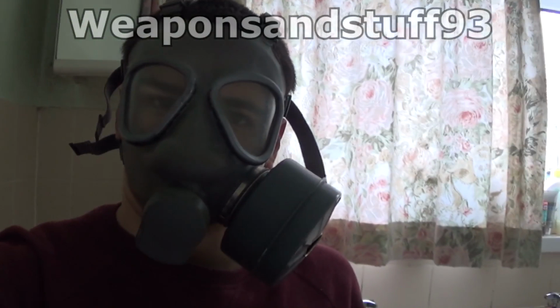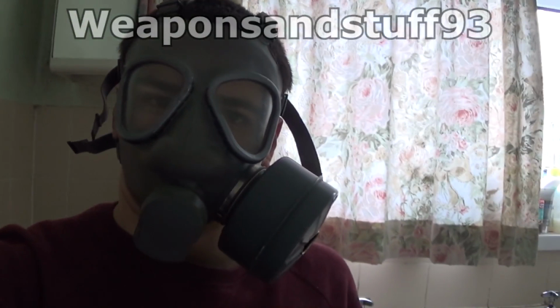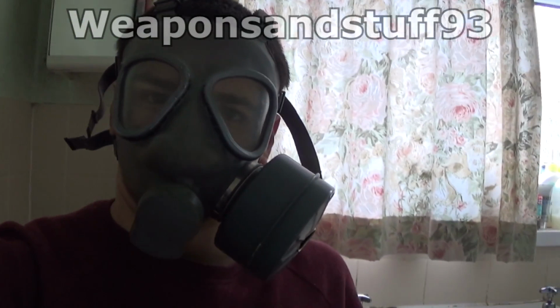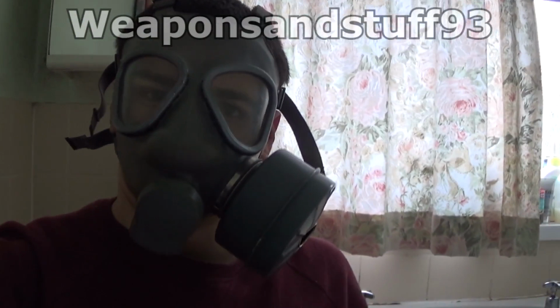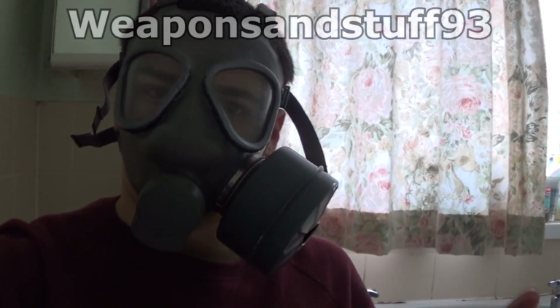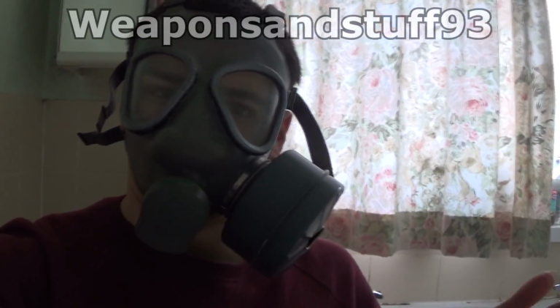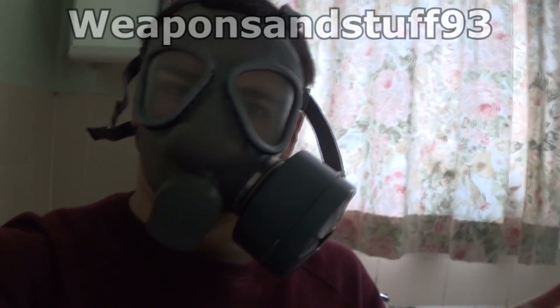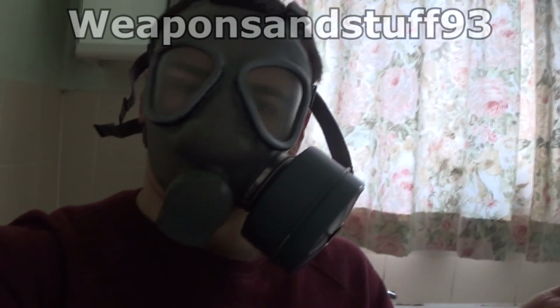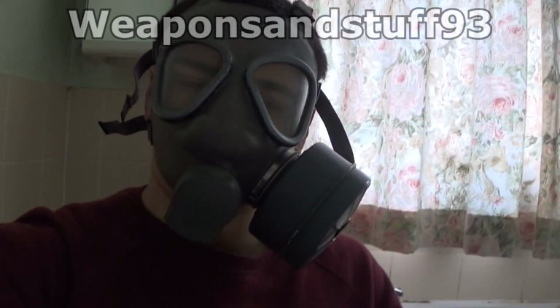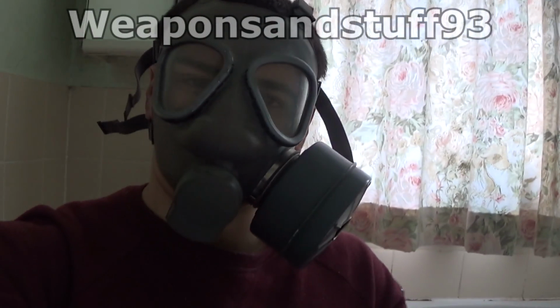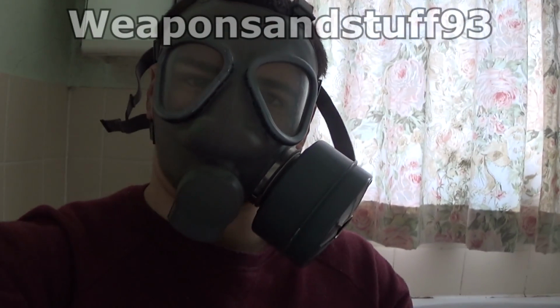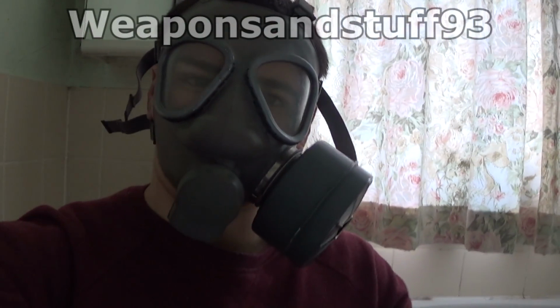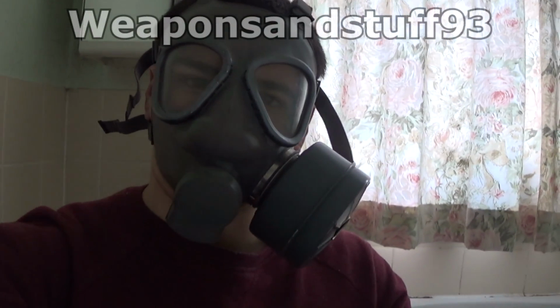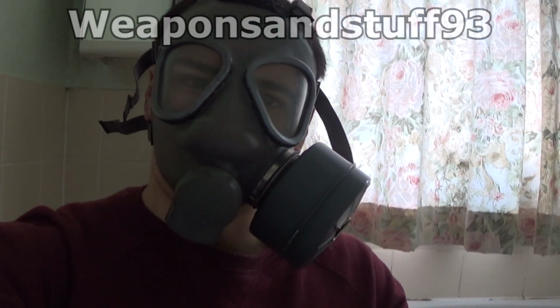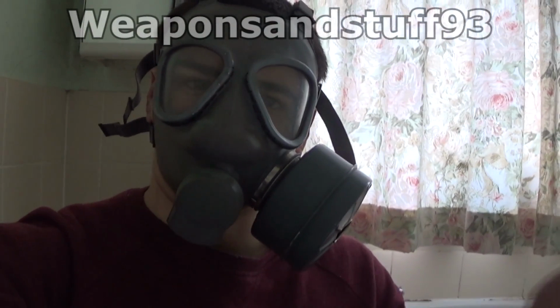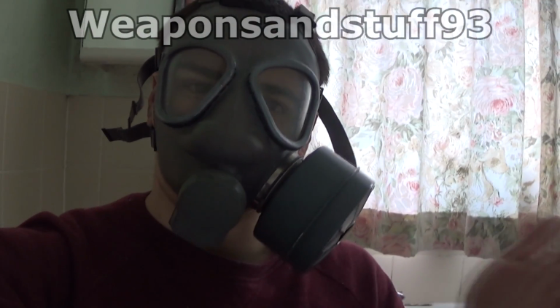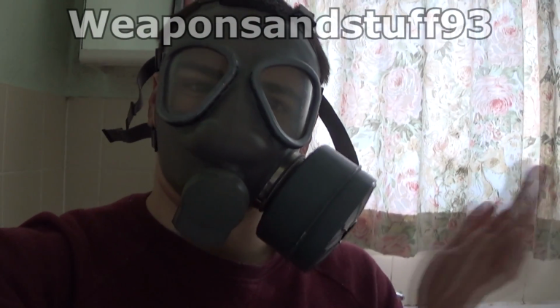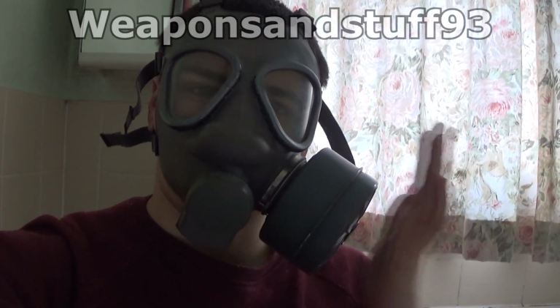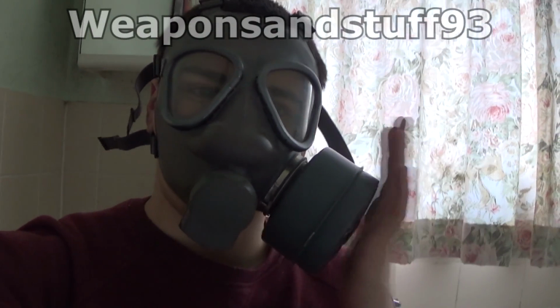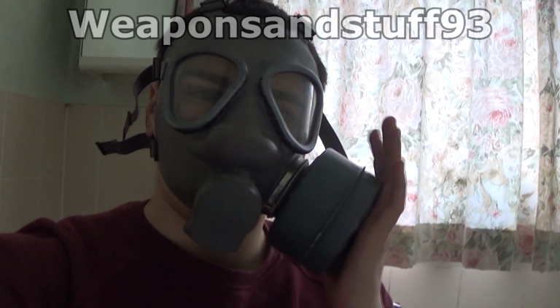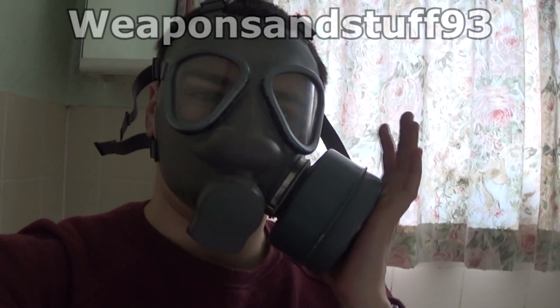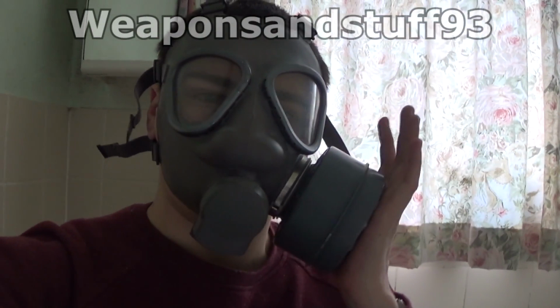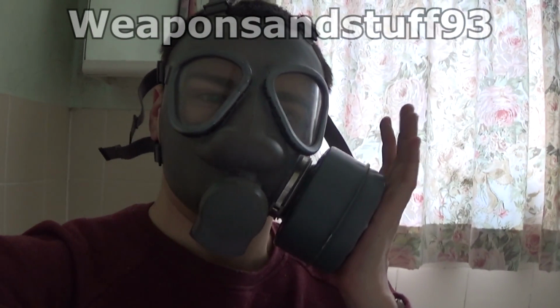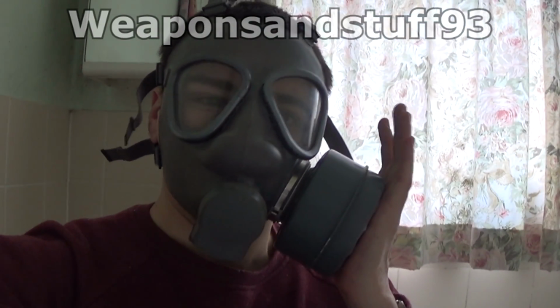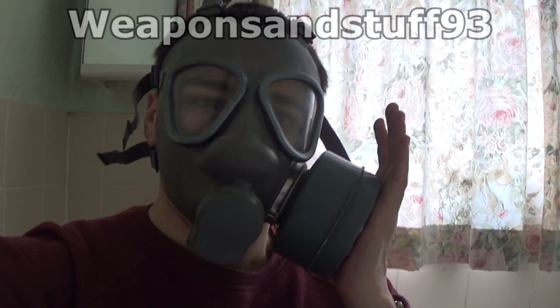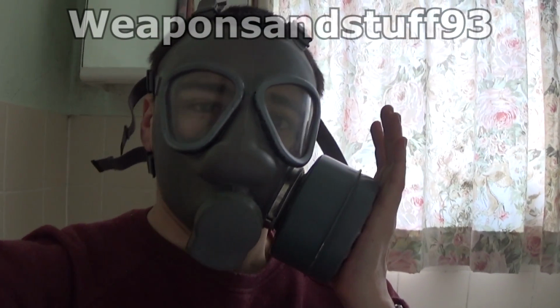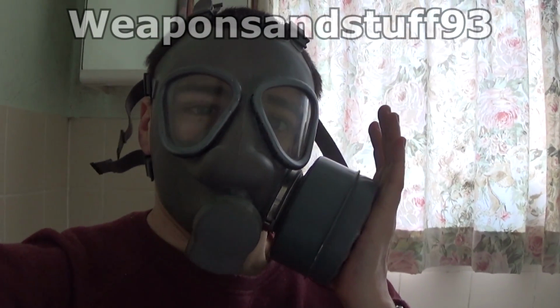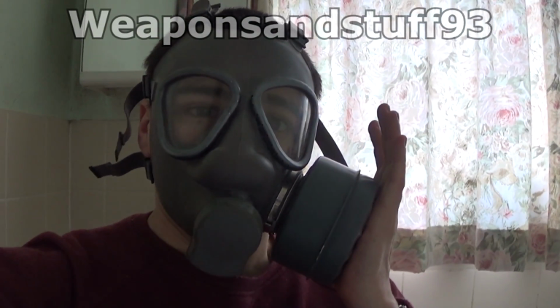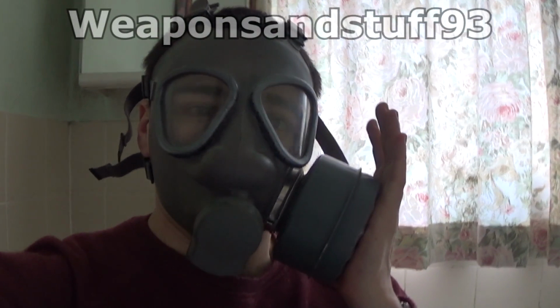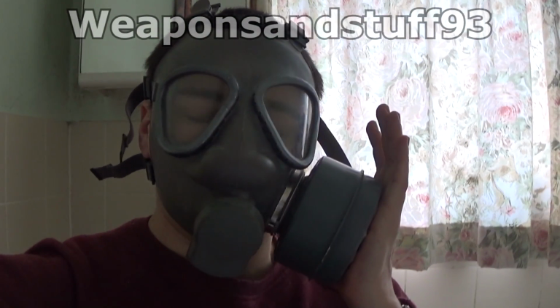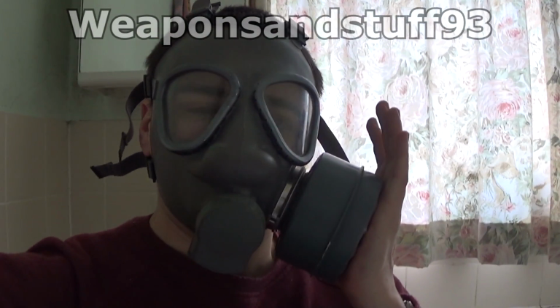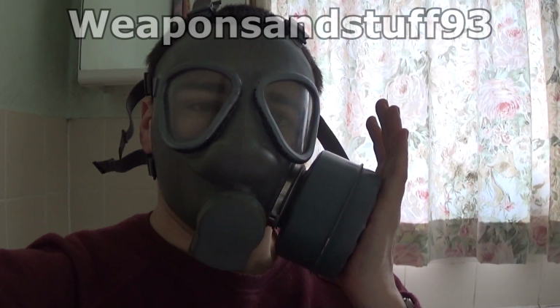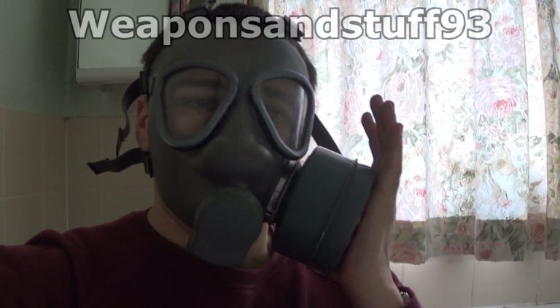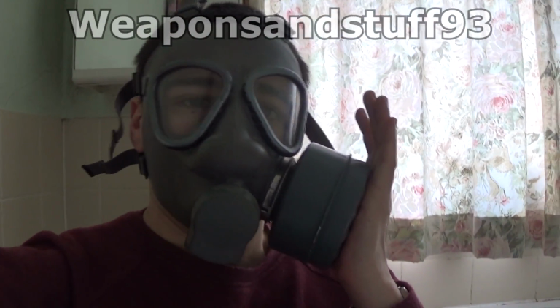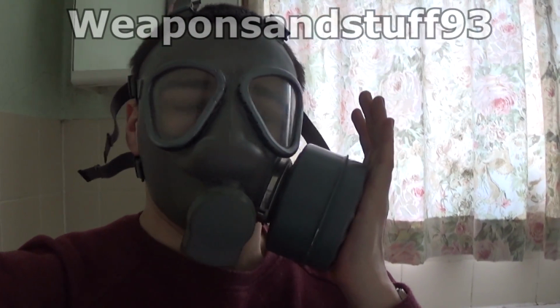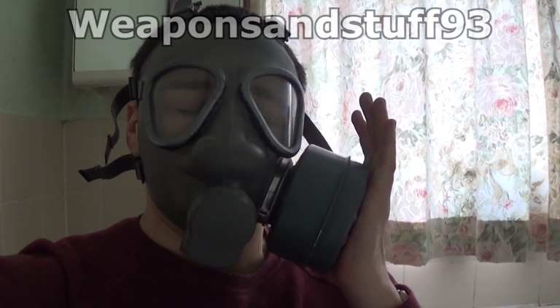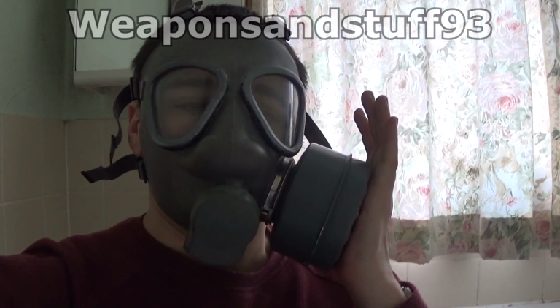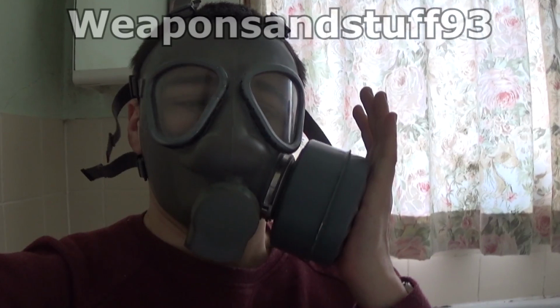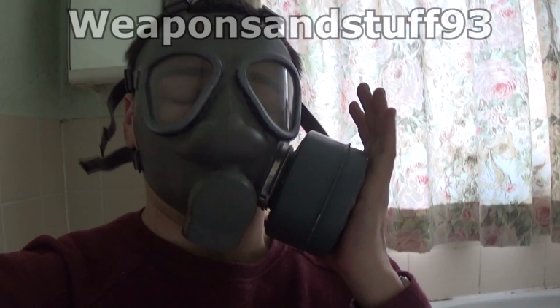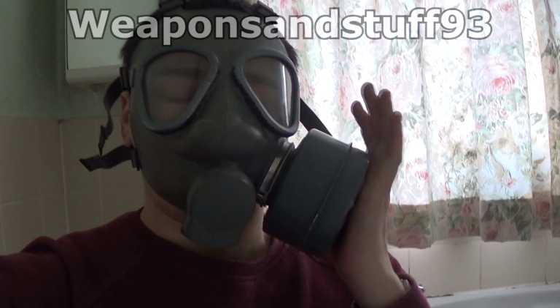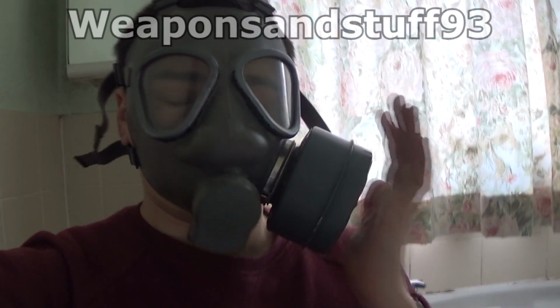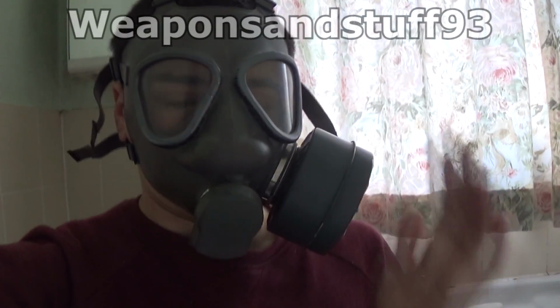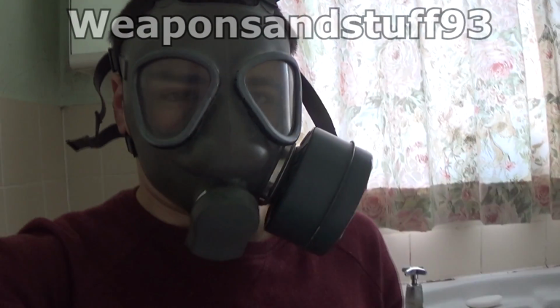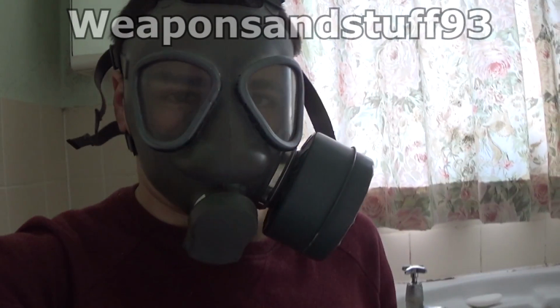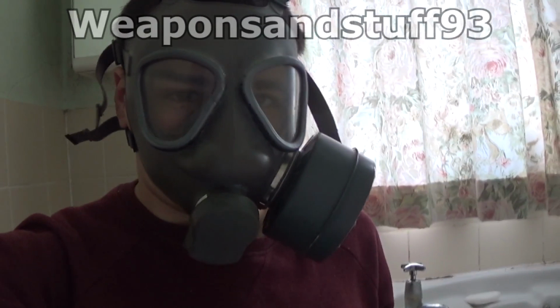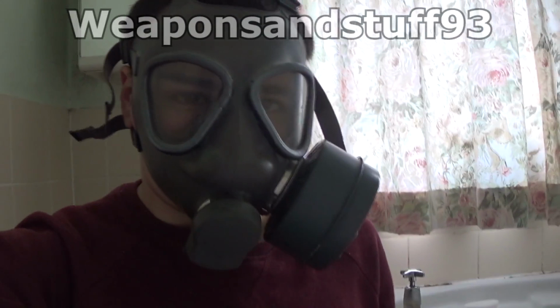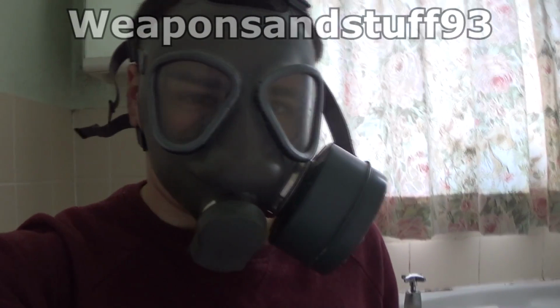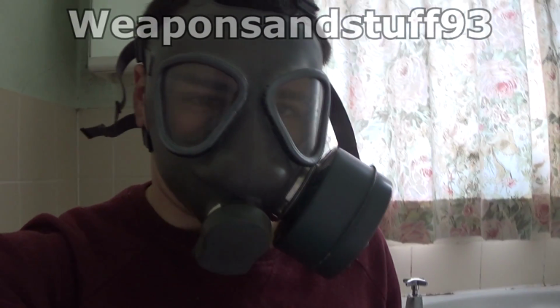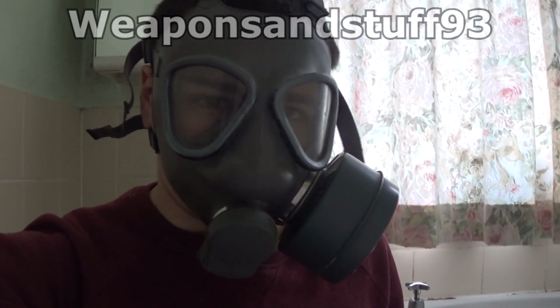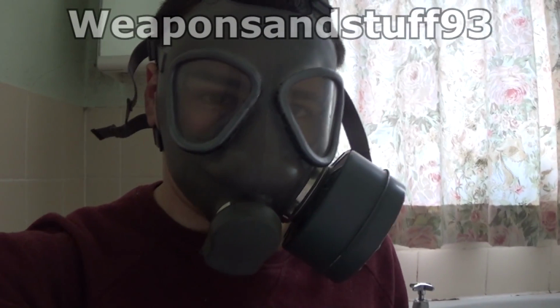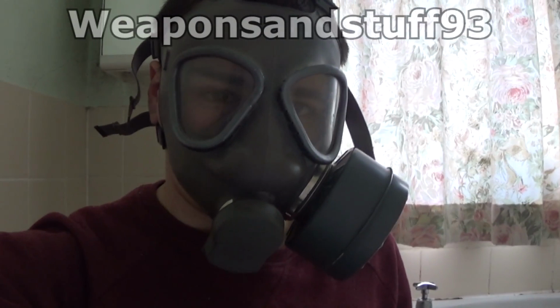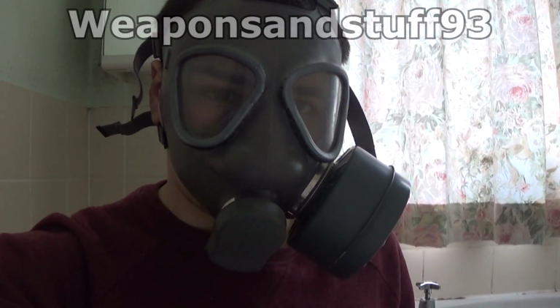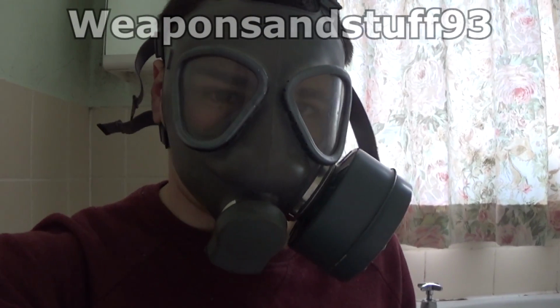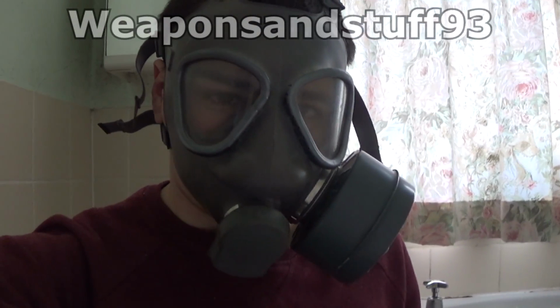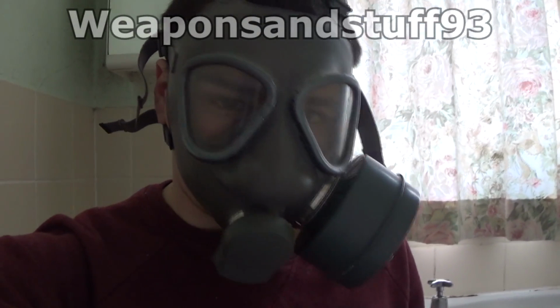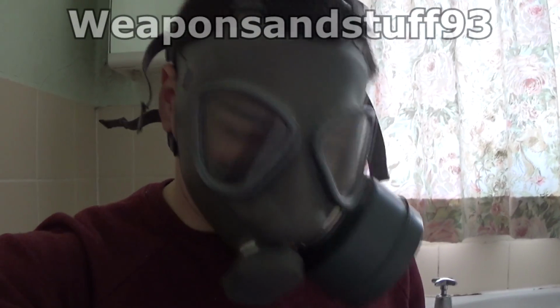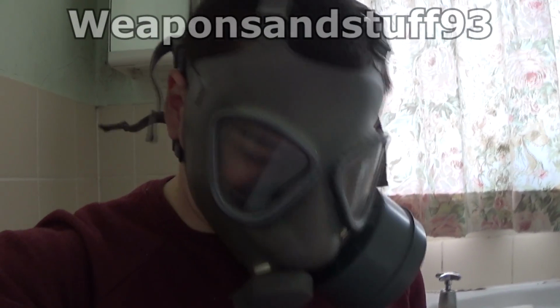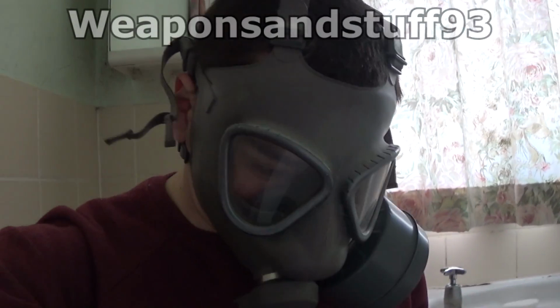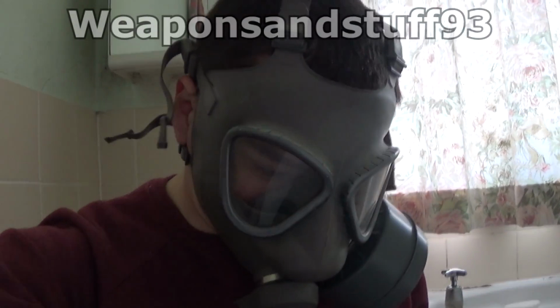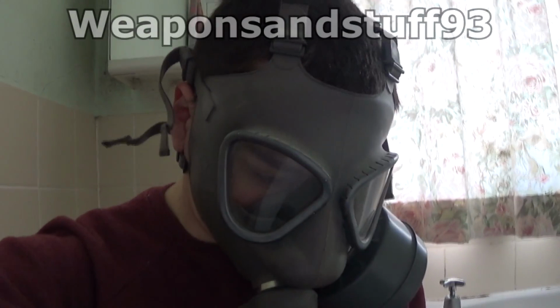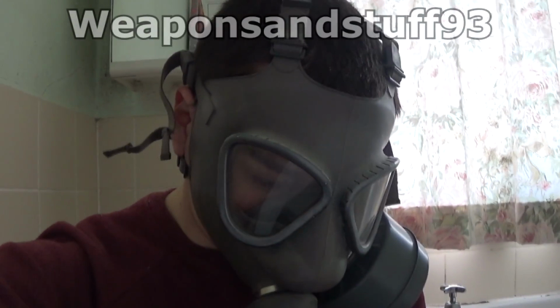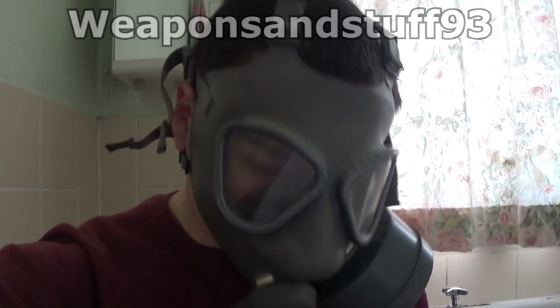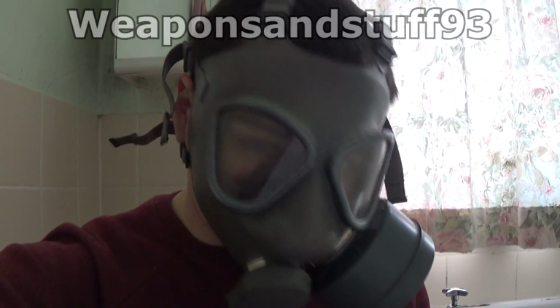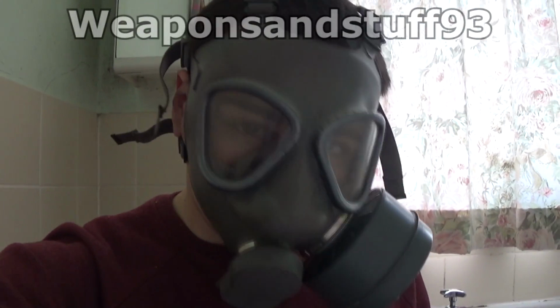Hopefully you can see that I've got the mask on. It's pressurised, so we're going to gas it now.